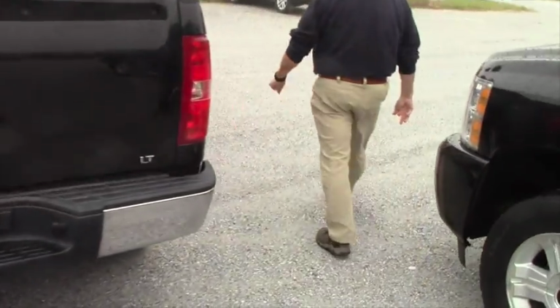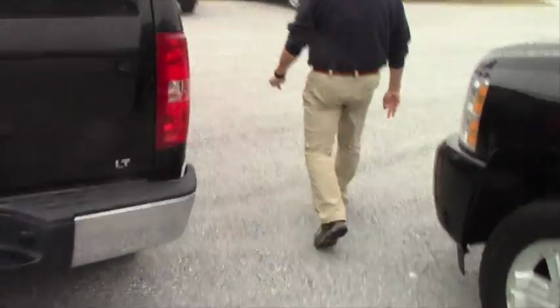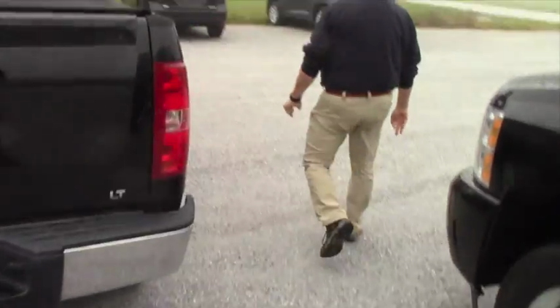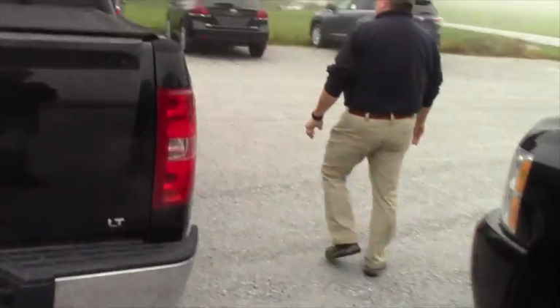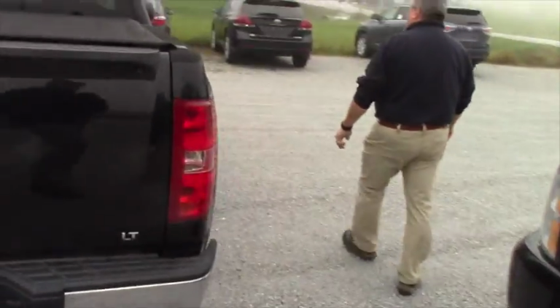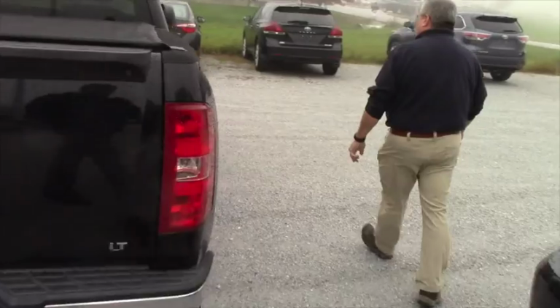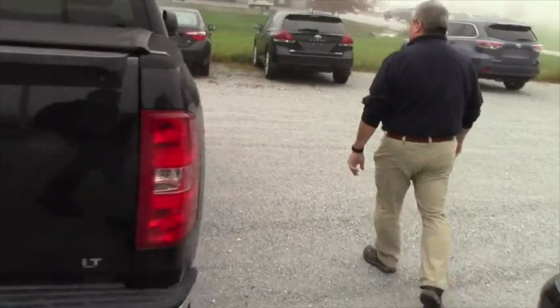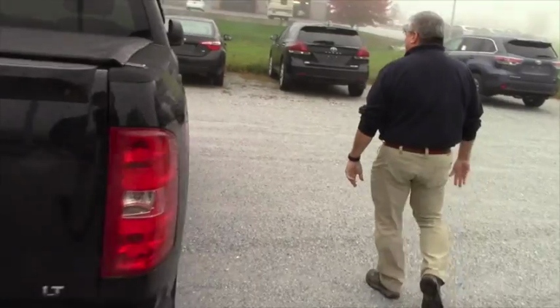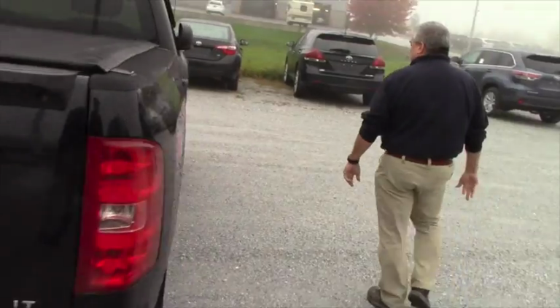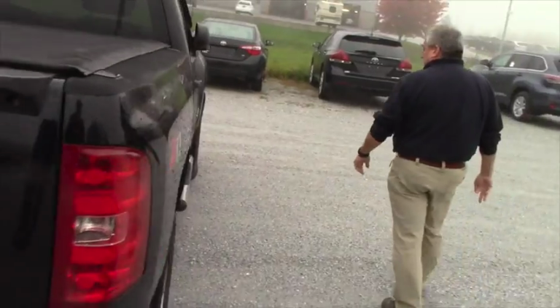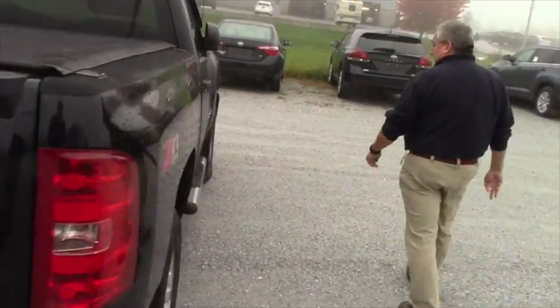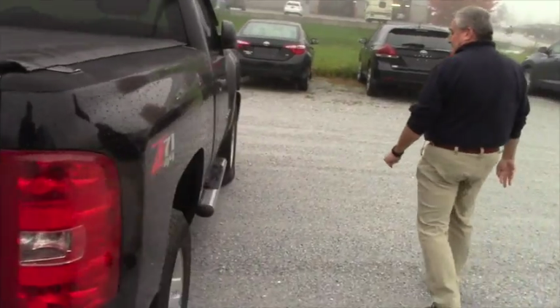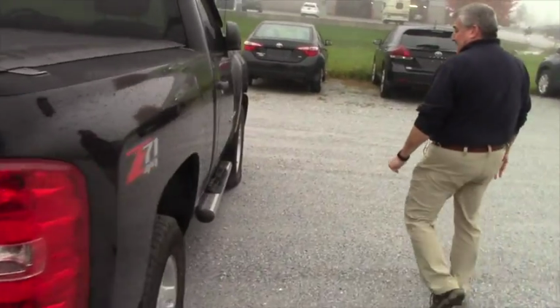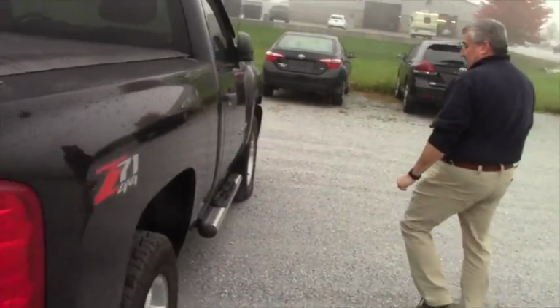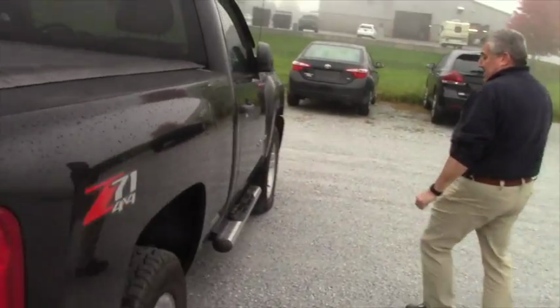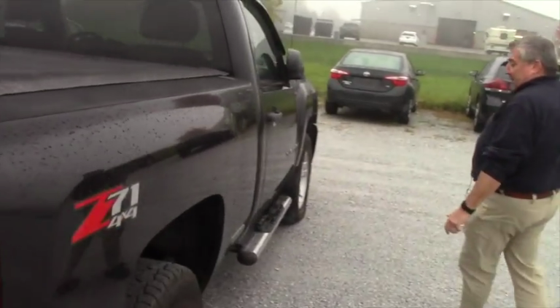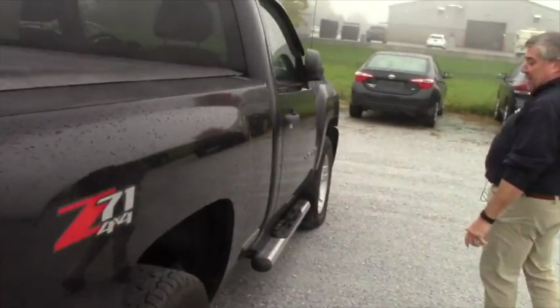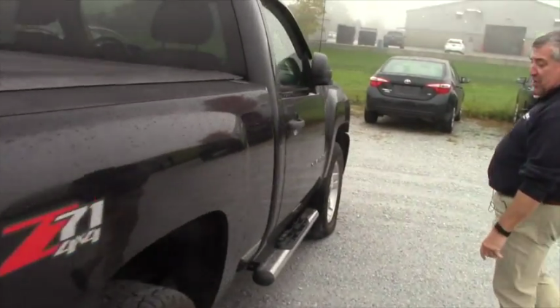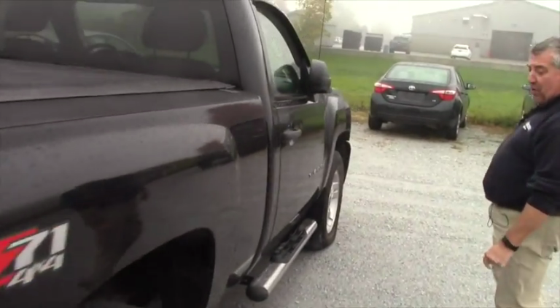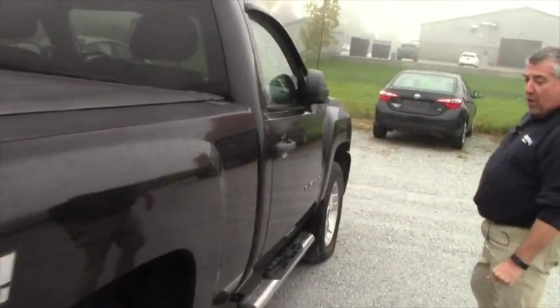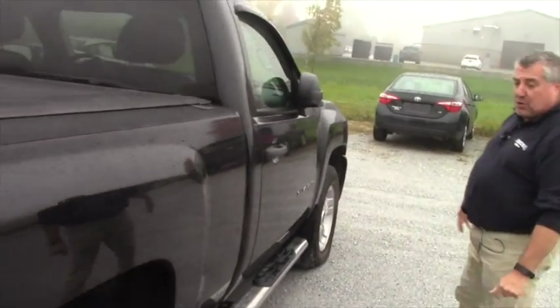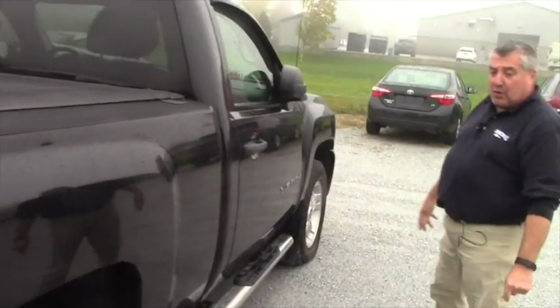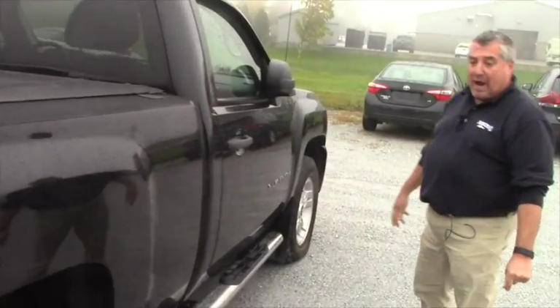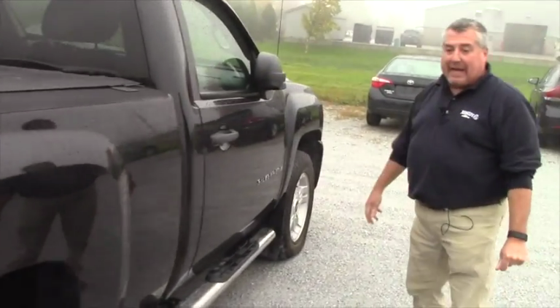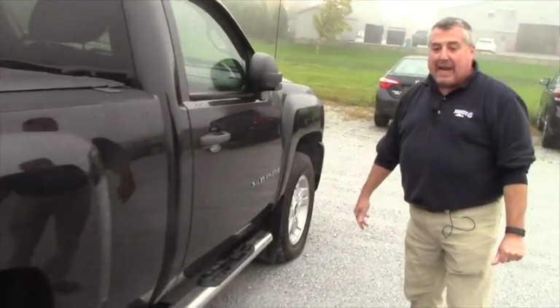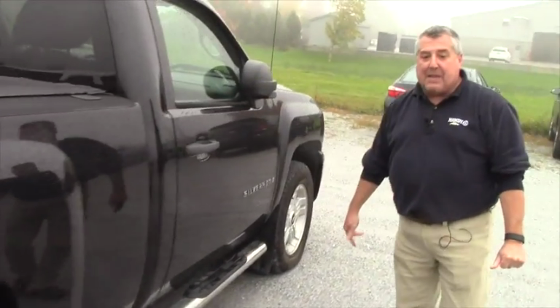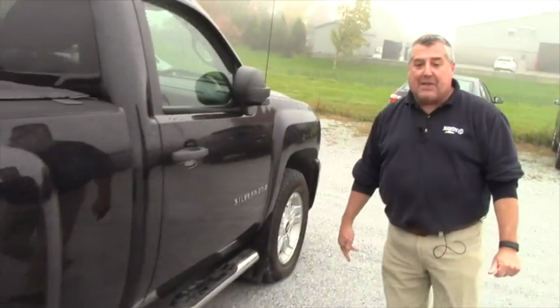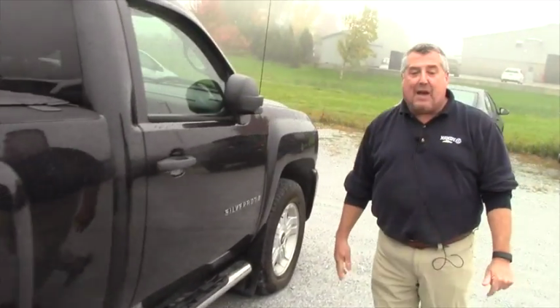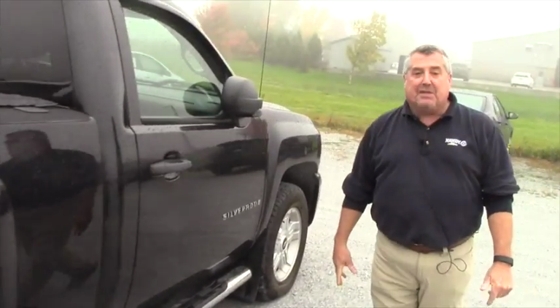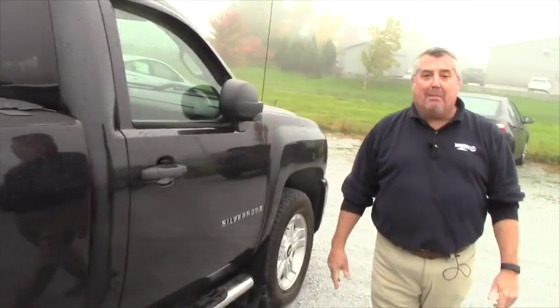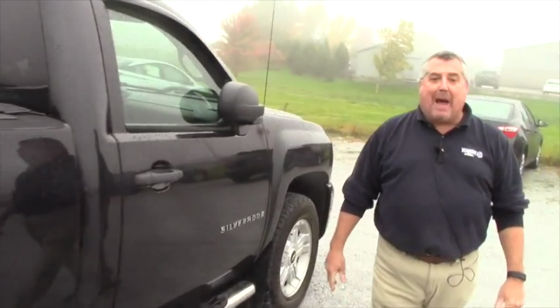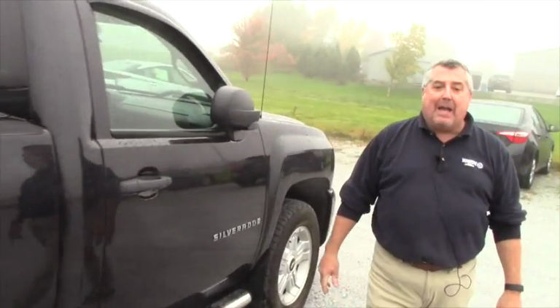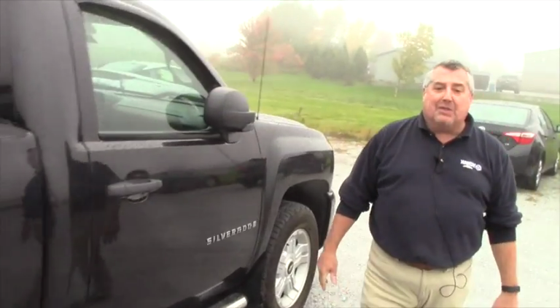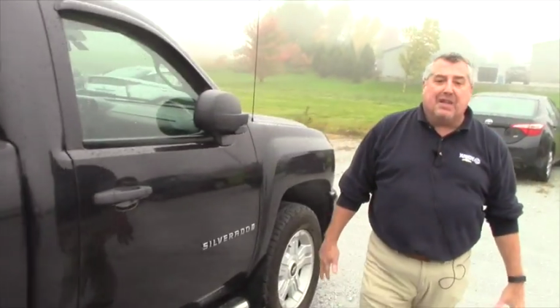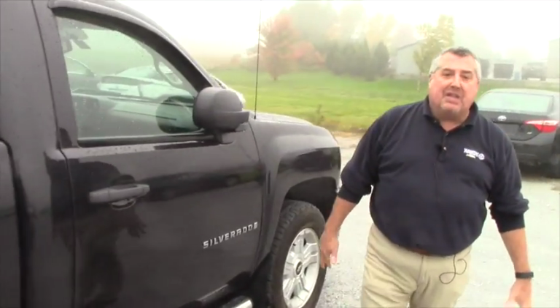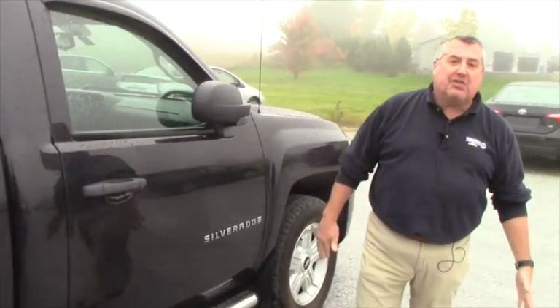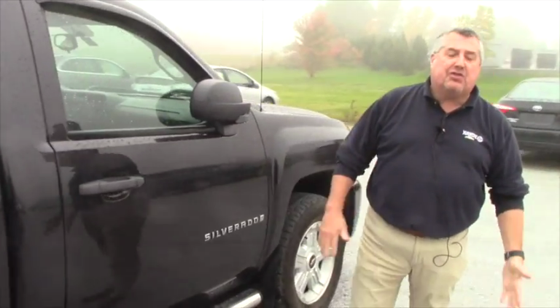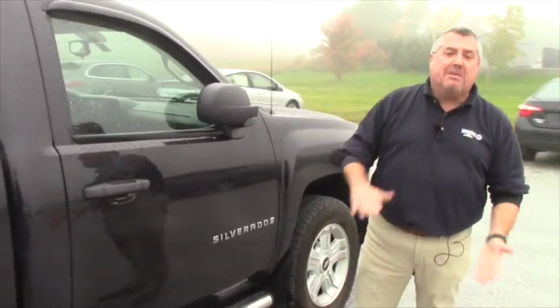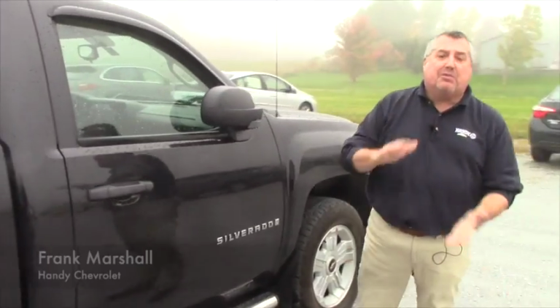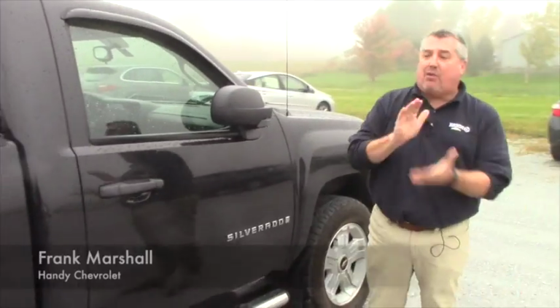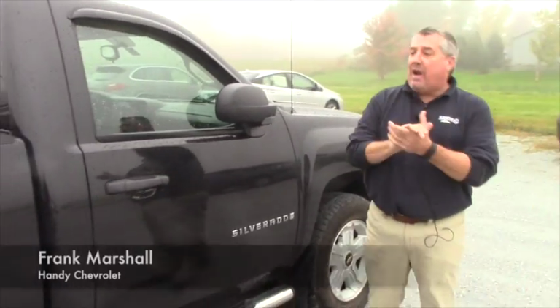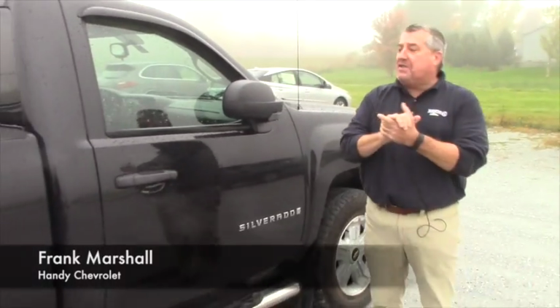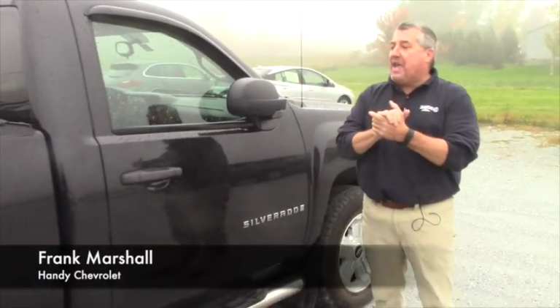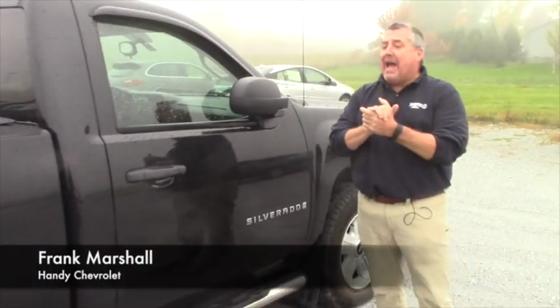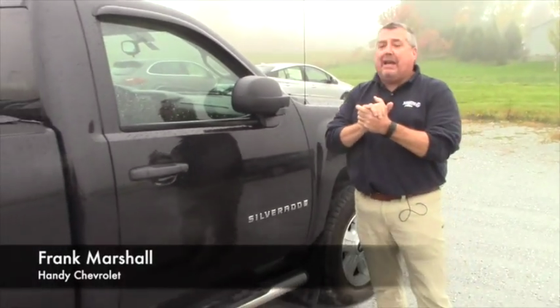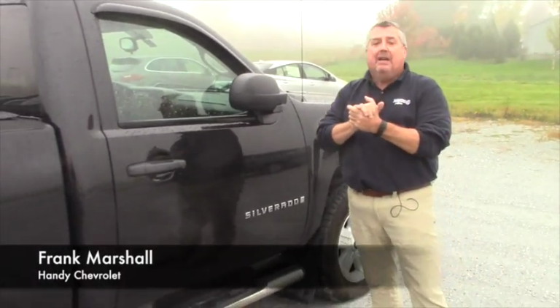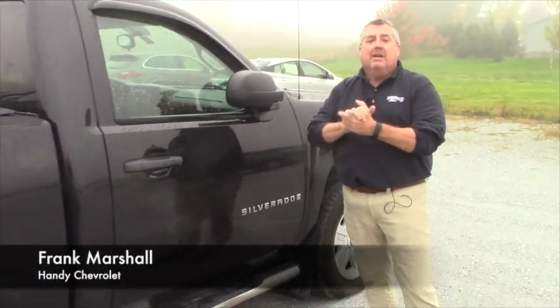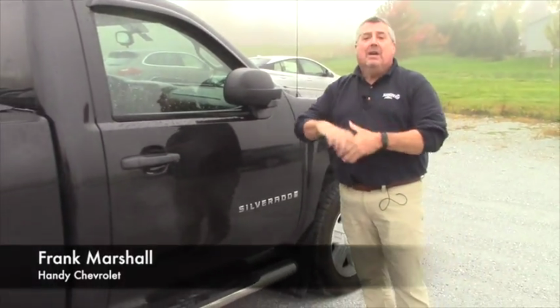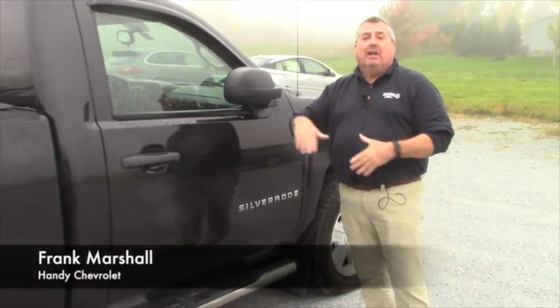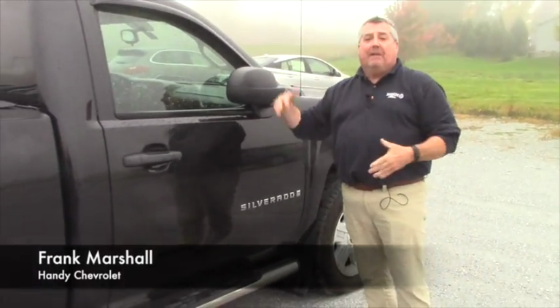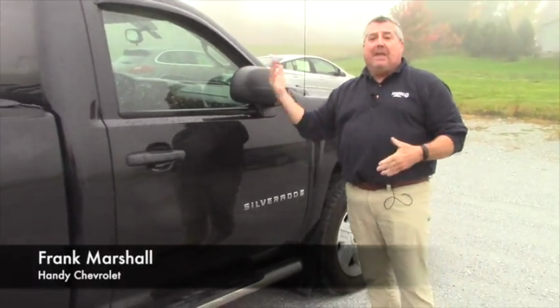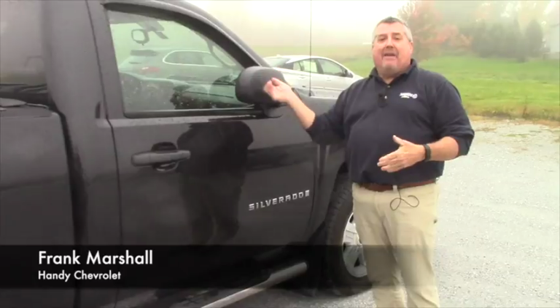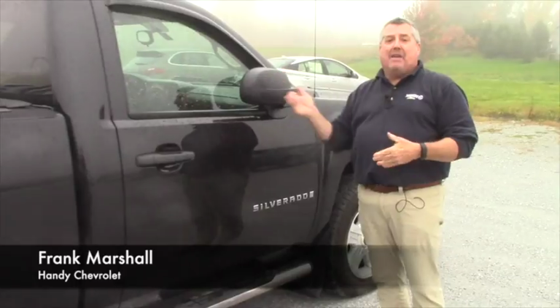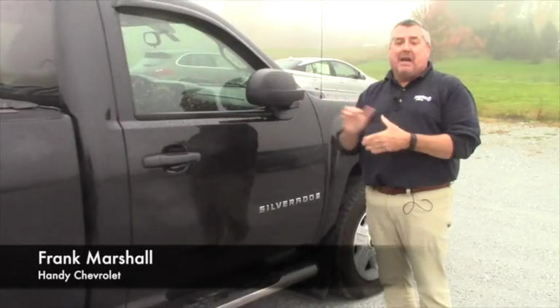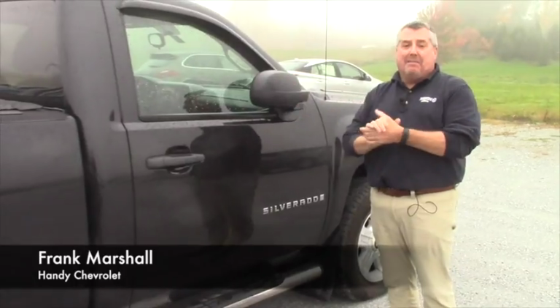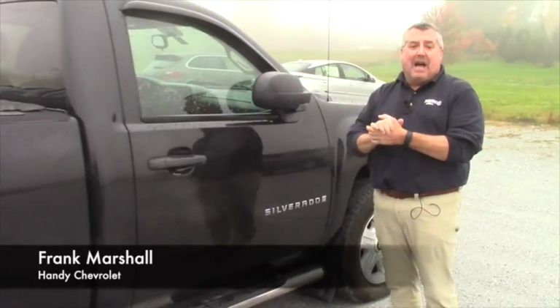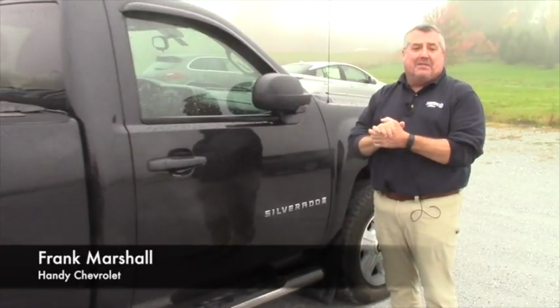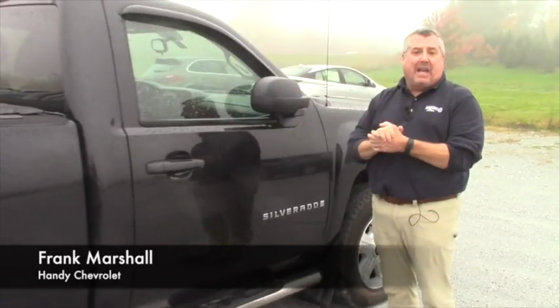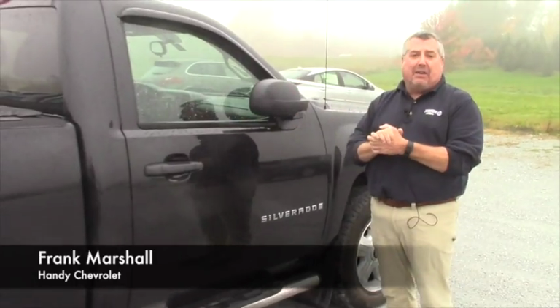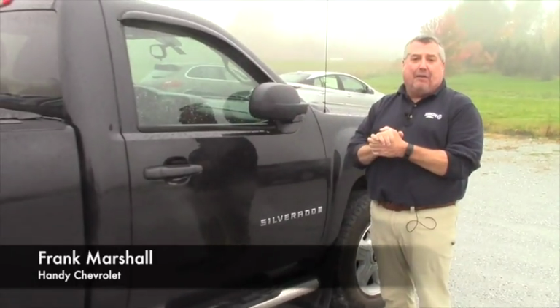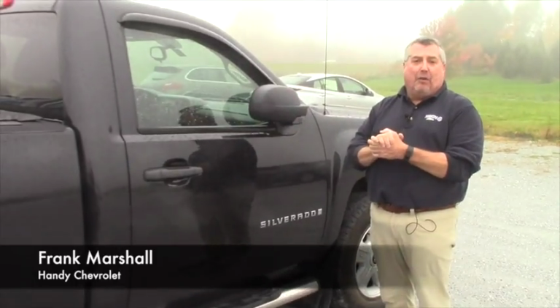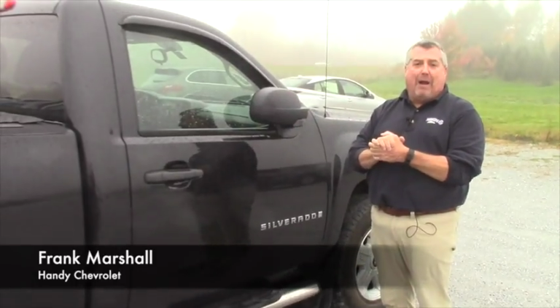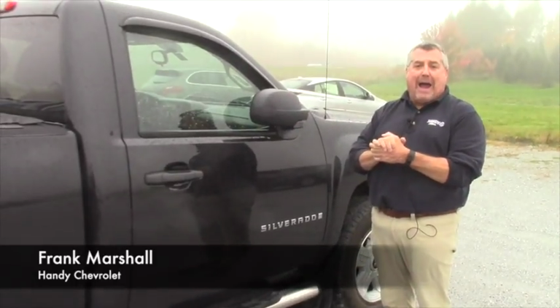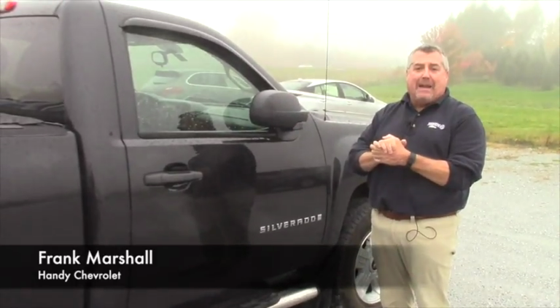It's a clean truck — seven-year-old truck, 80,000 miles, nice cheap truck, Zach. Love to have you come down and take it for a ride.